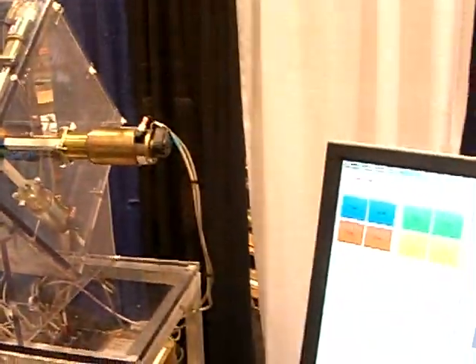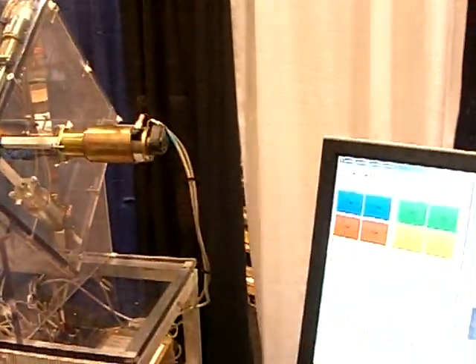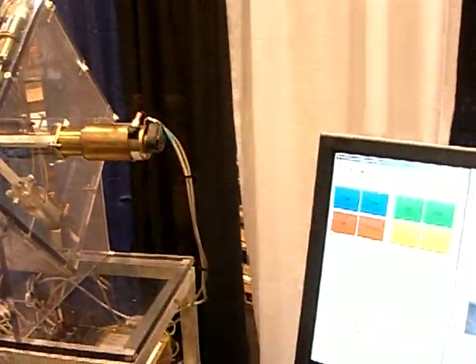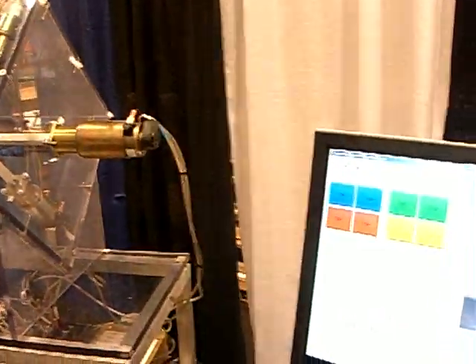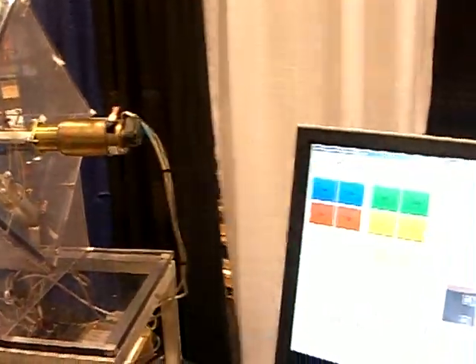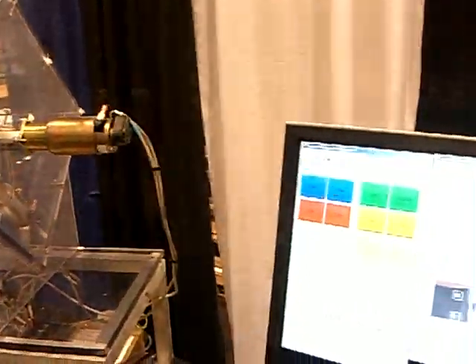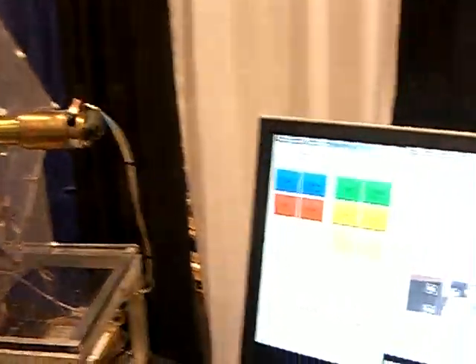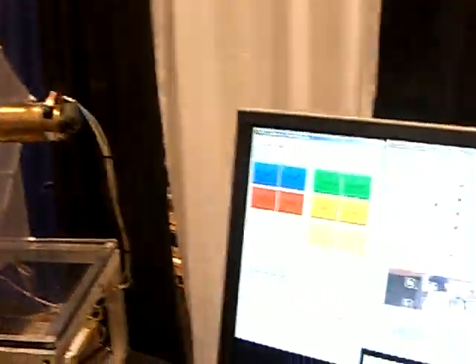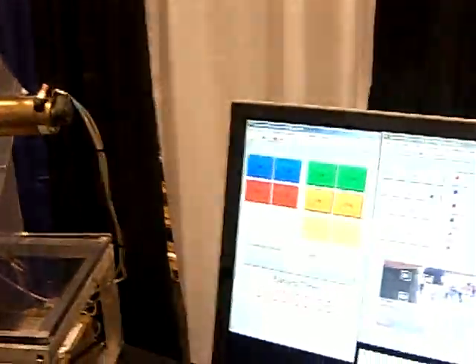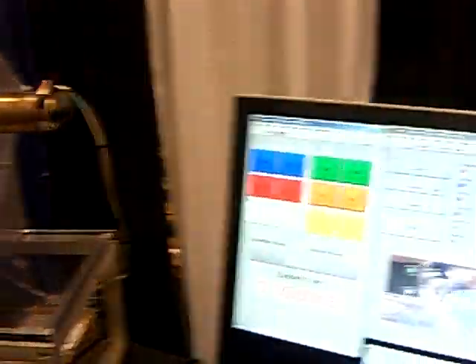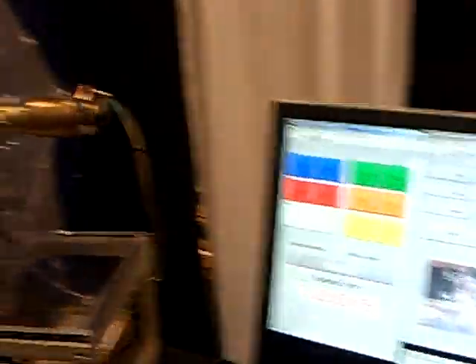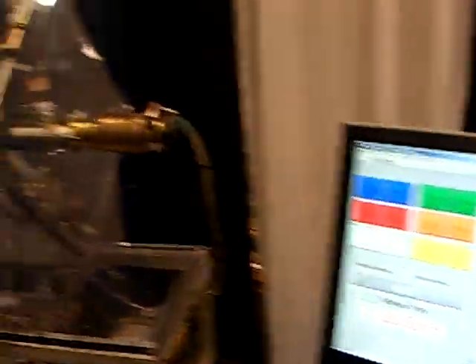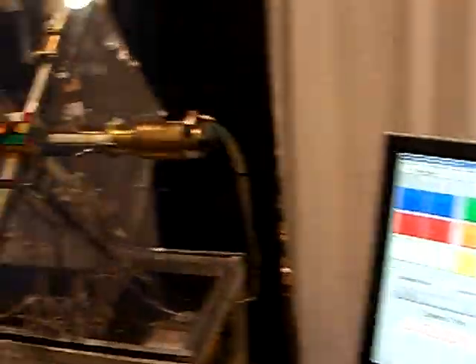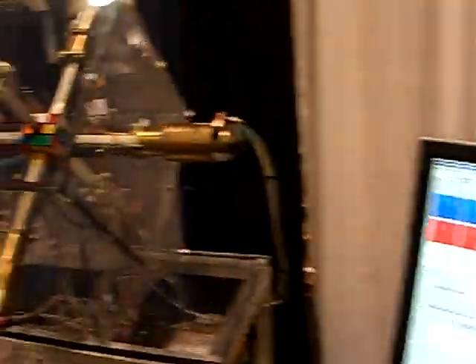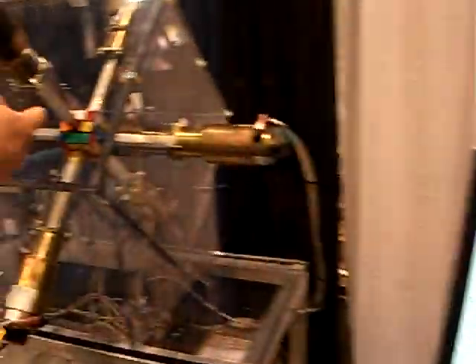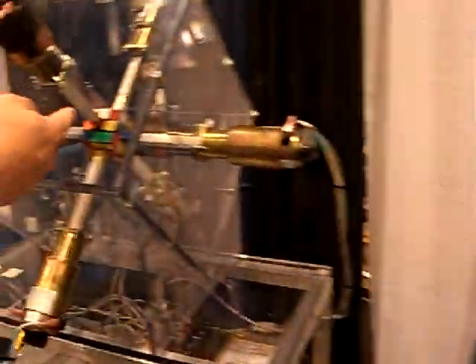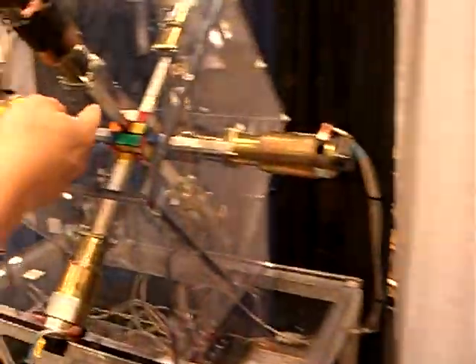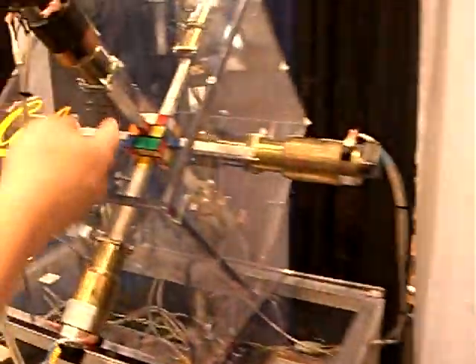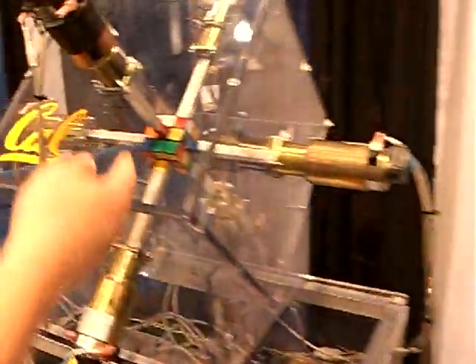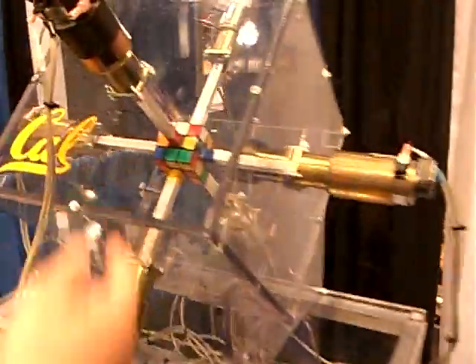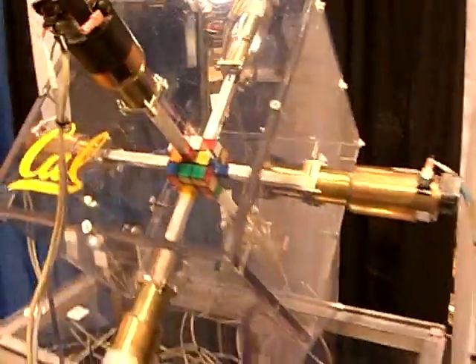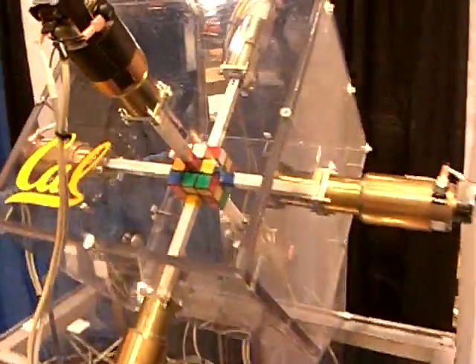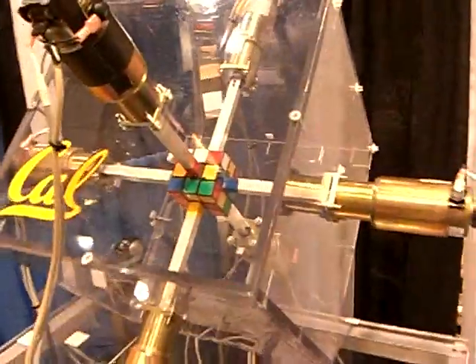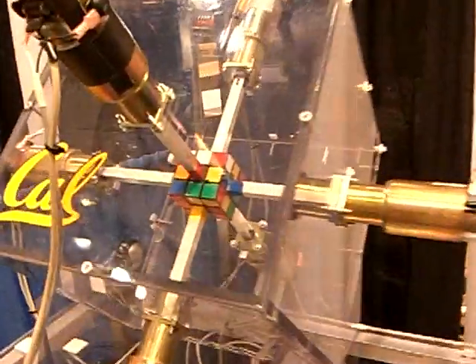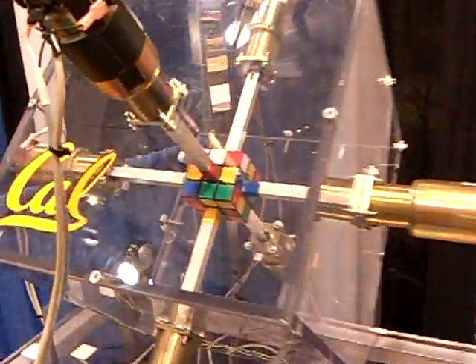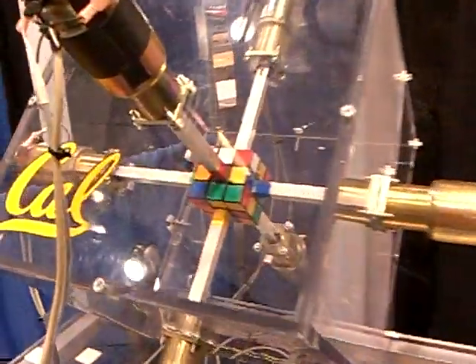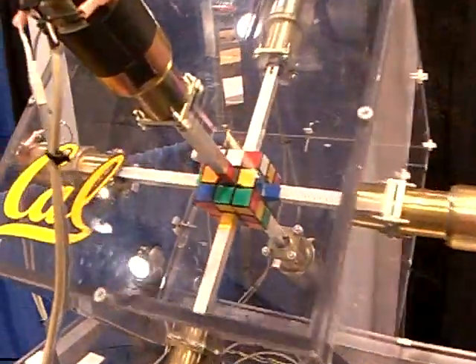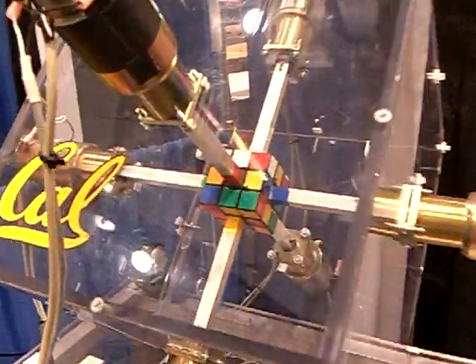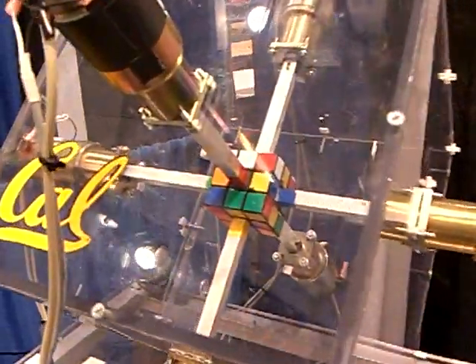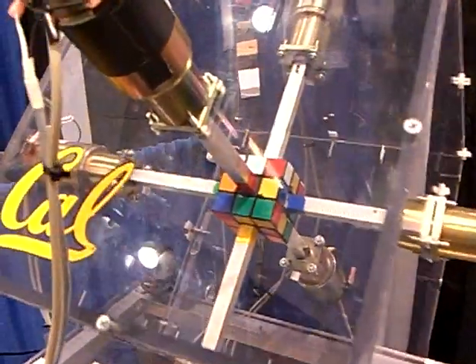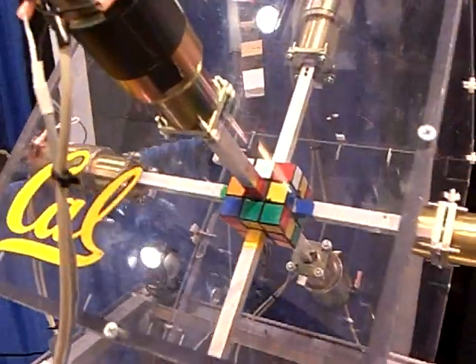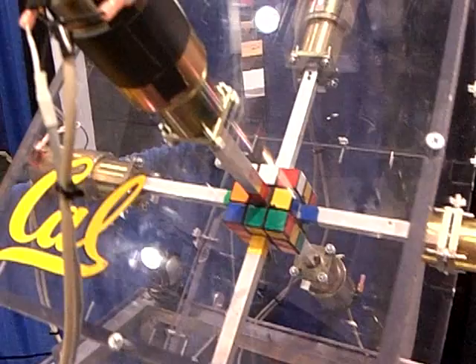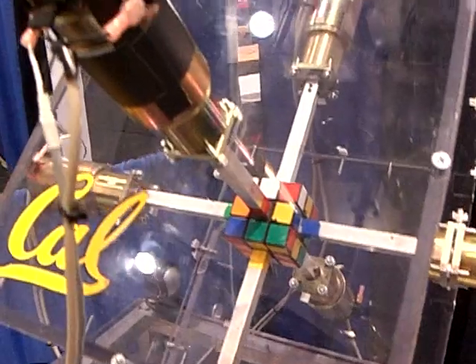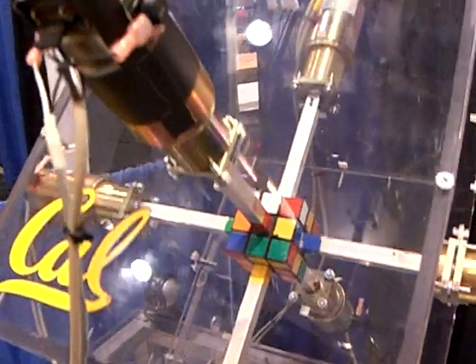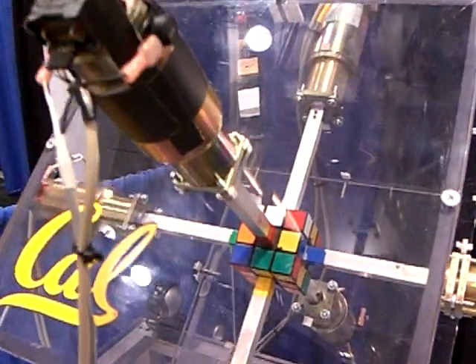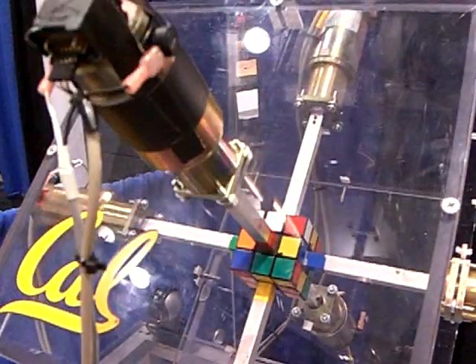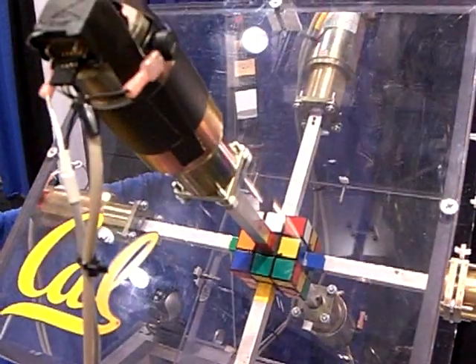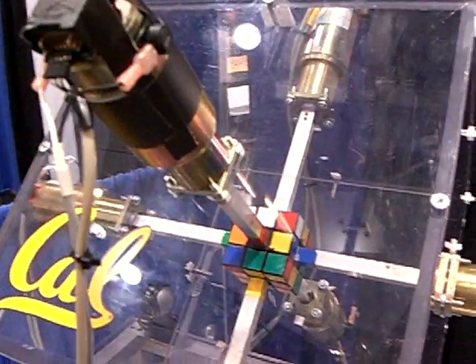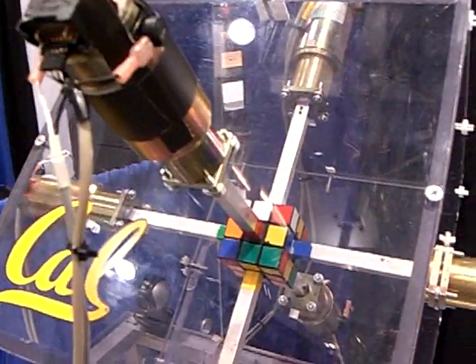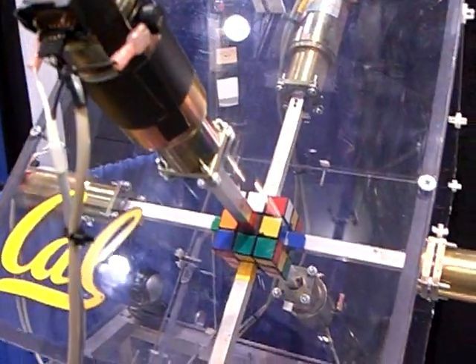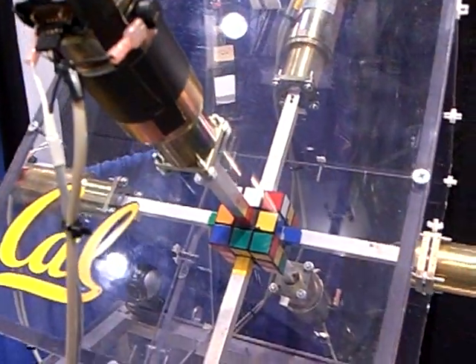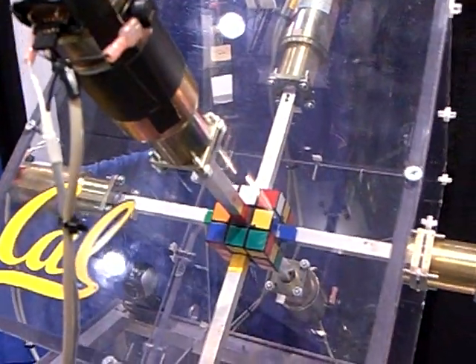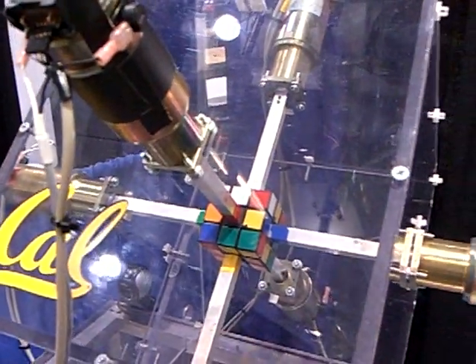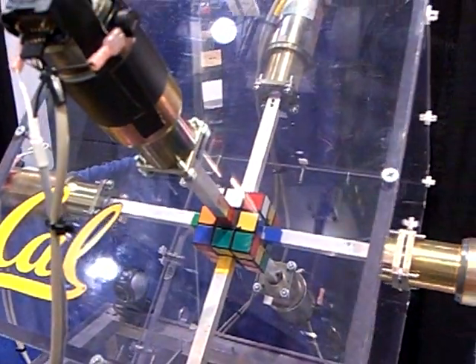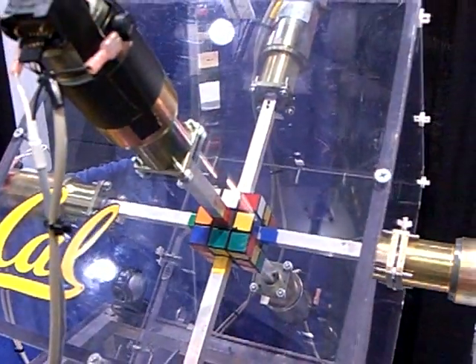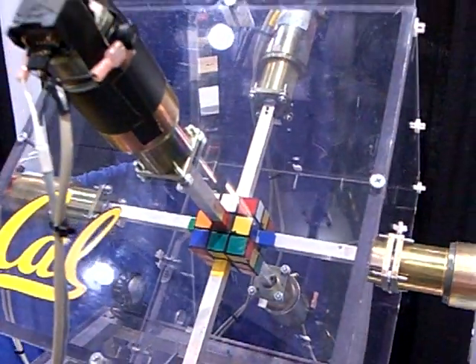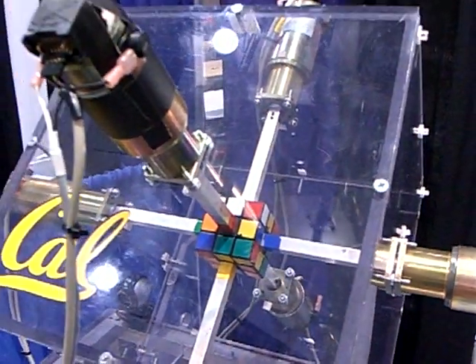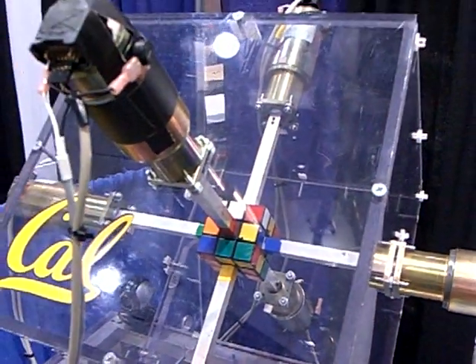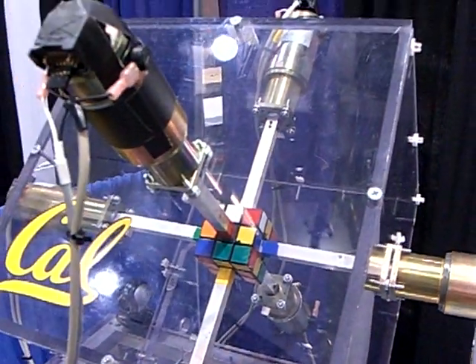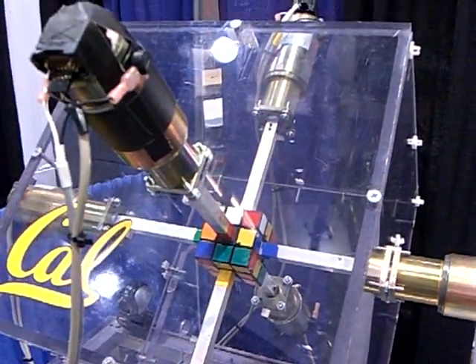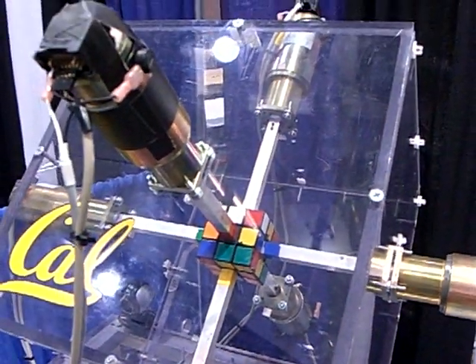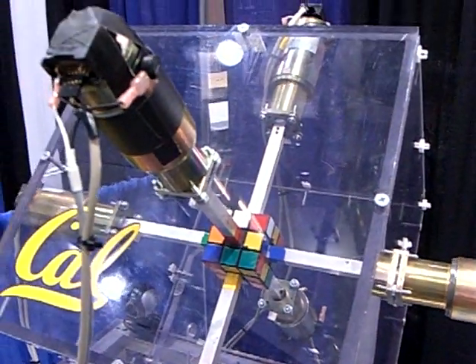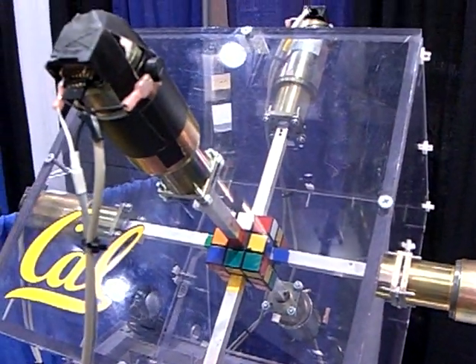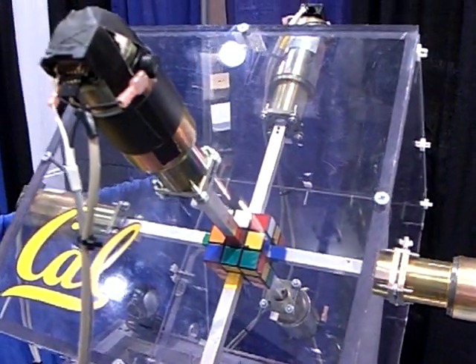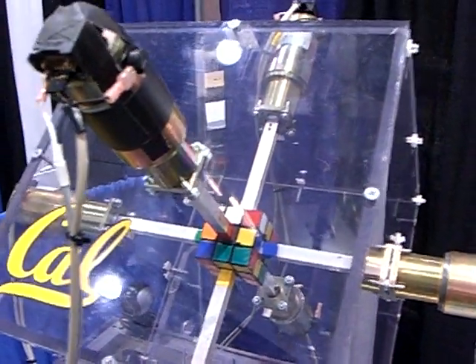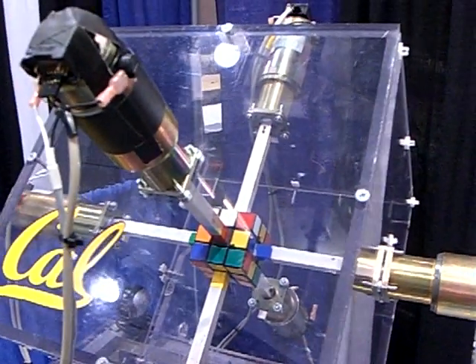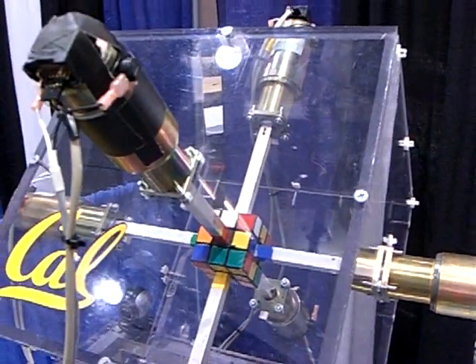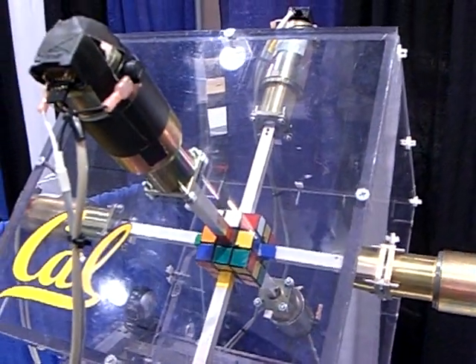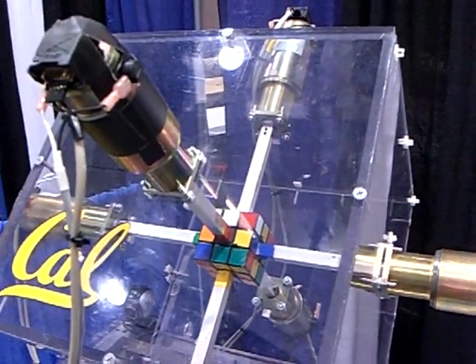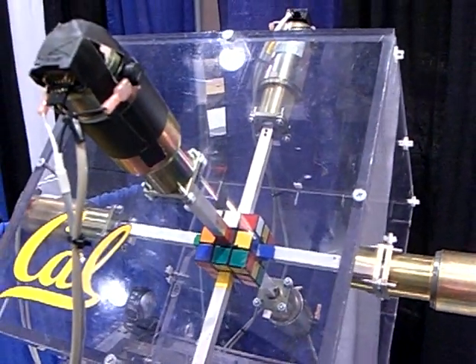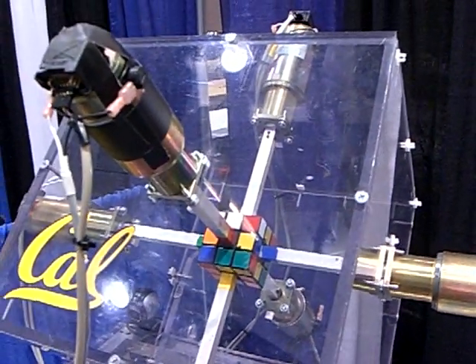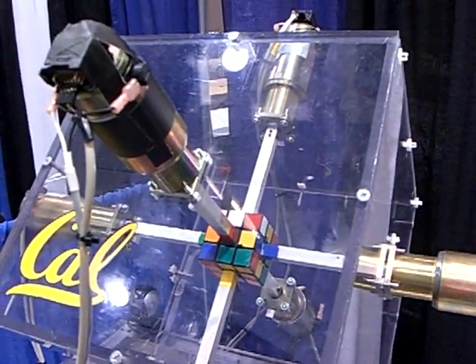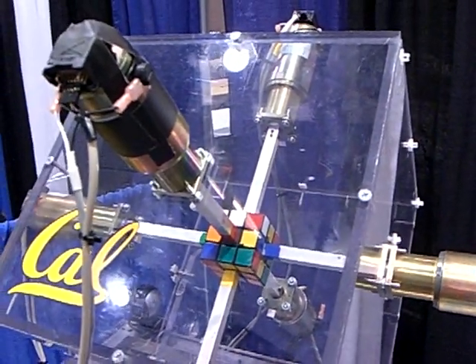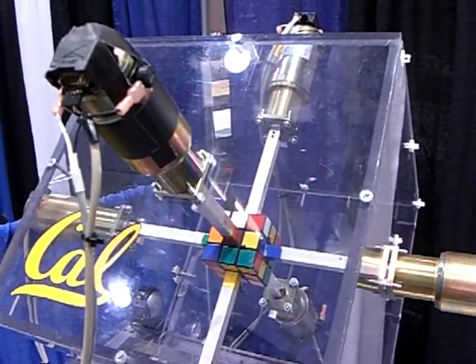So now you can see the cube is mixed up. Do you remember? No.